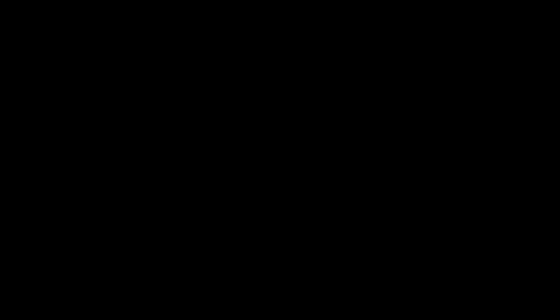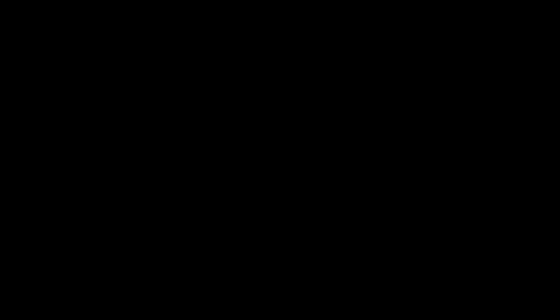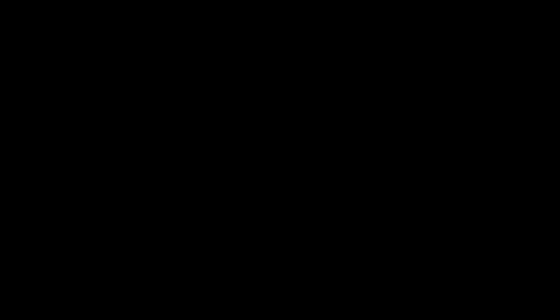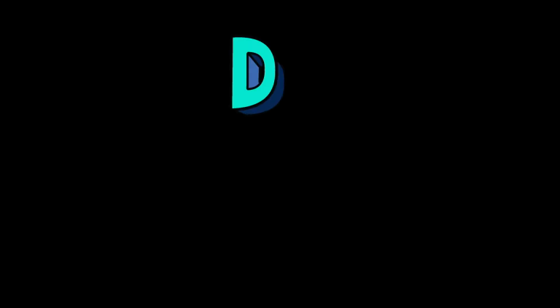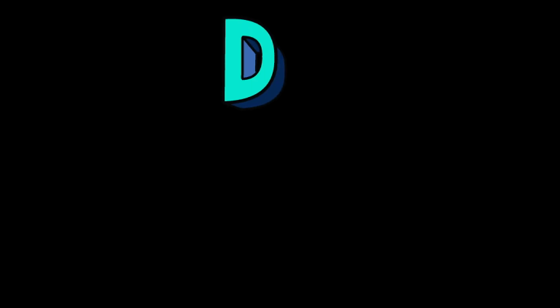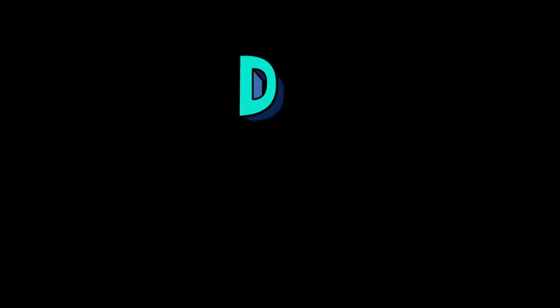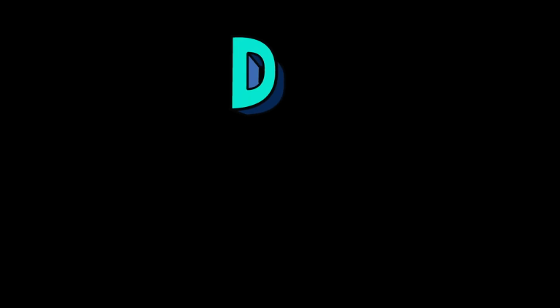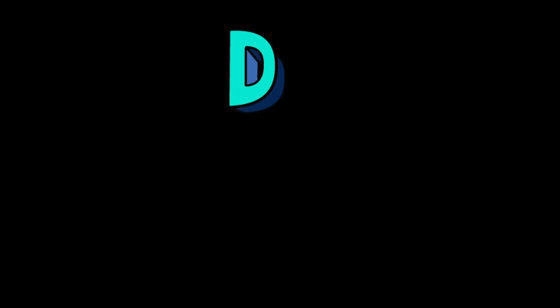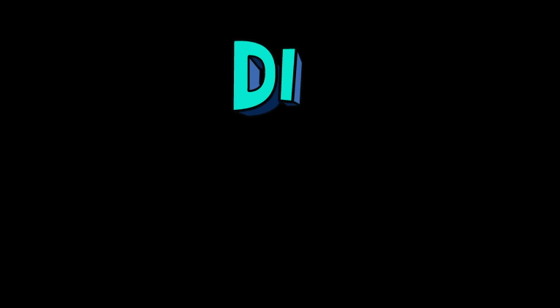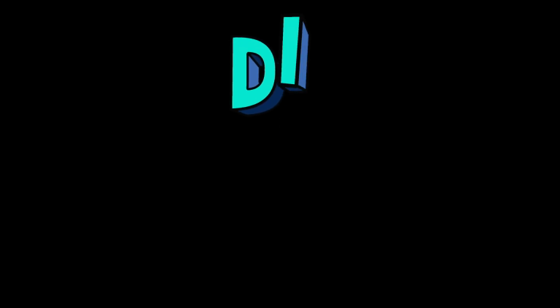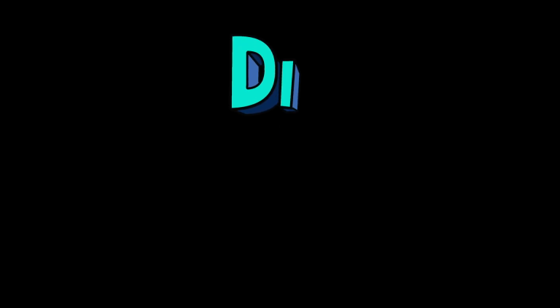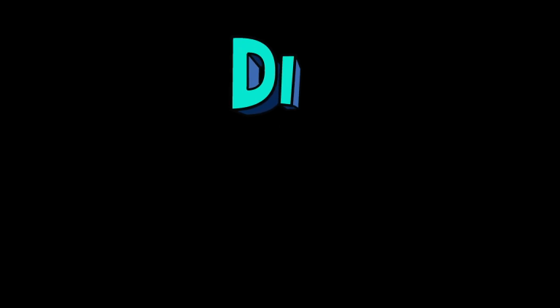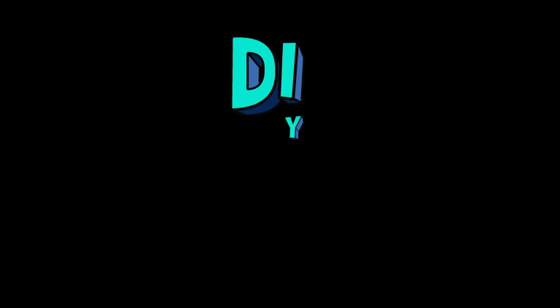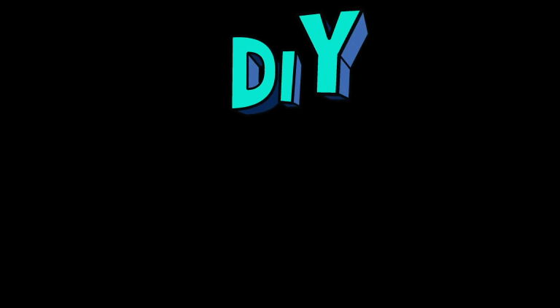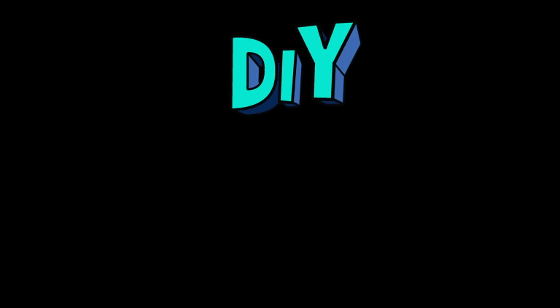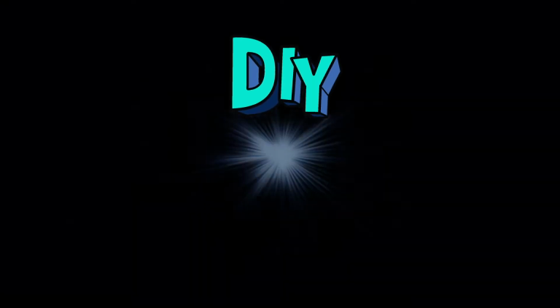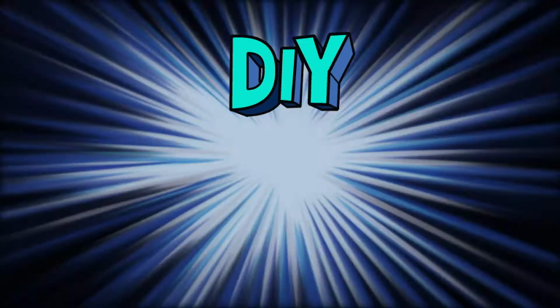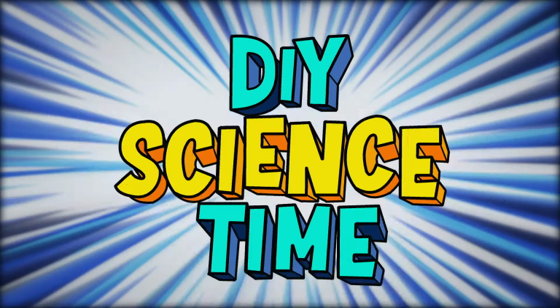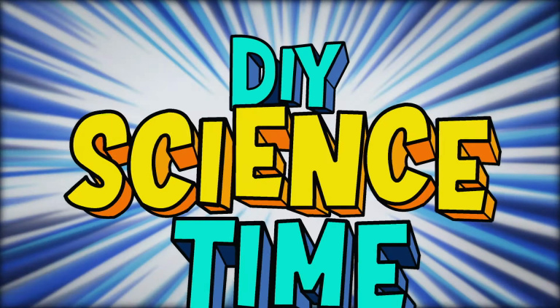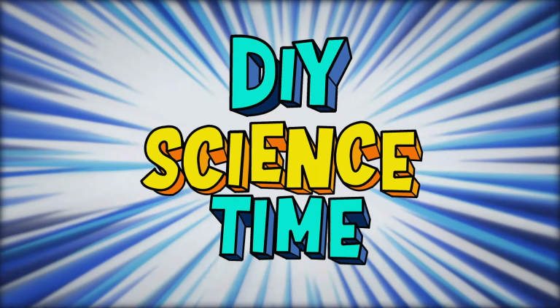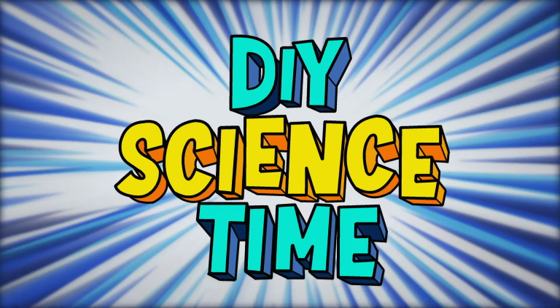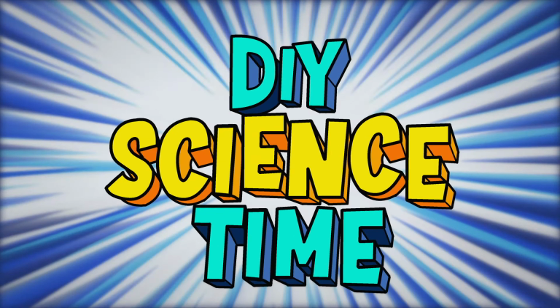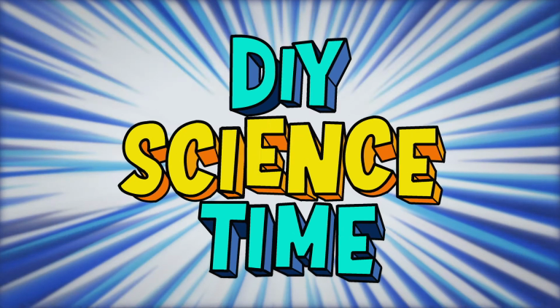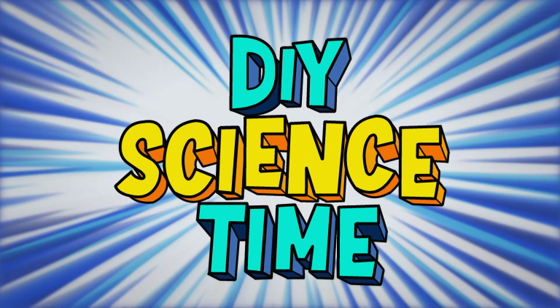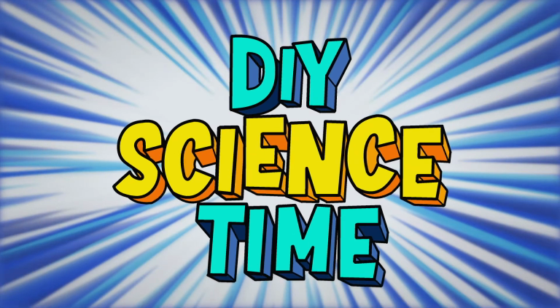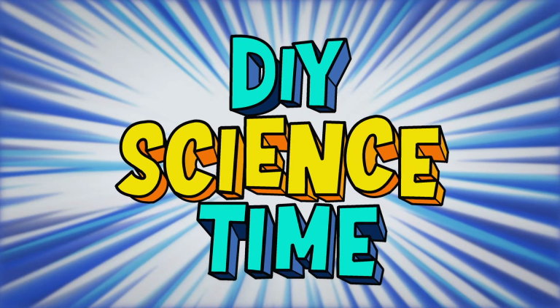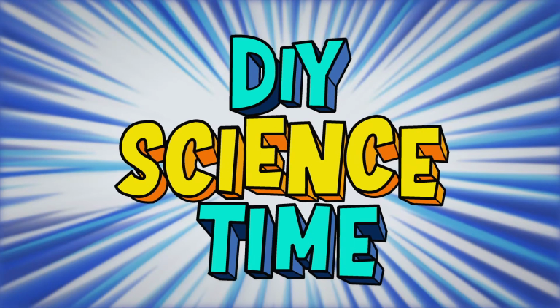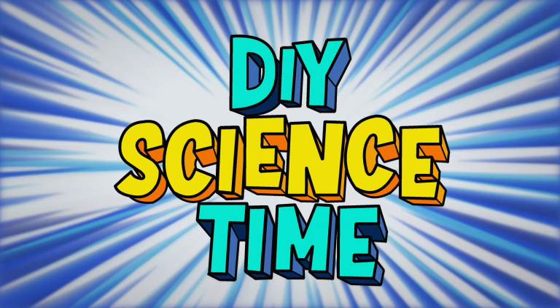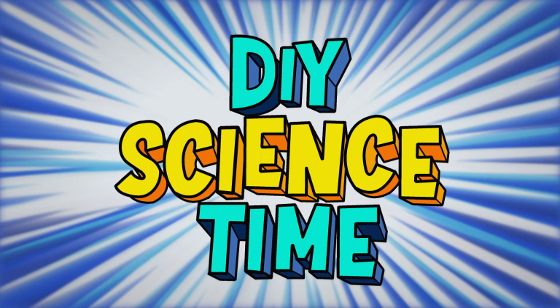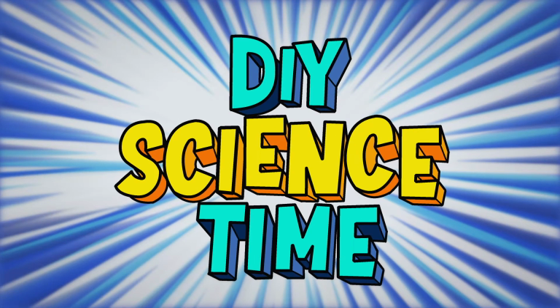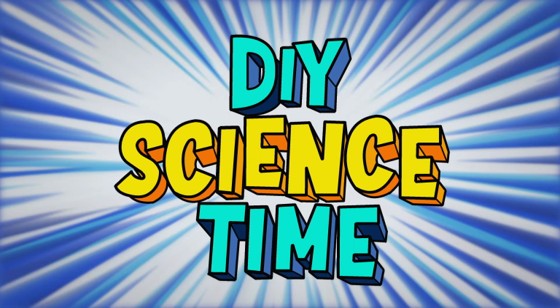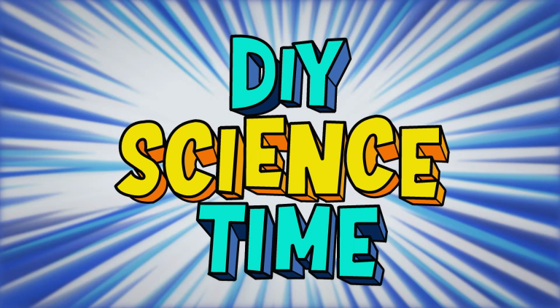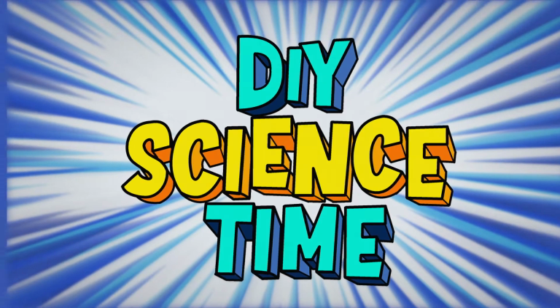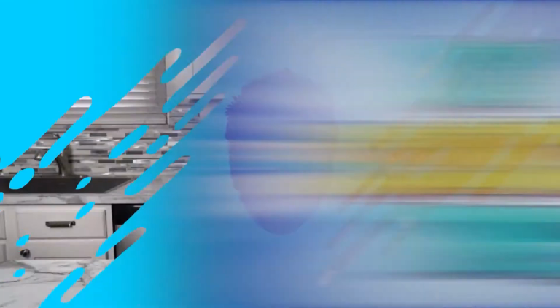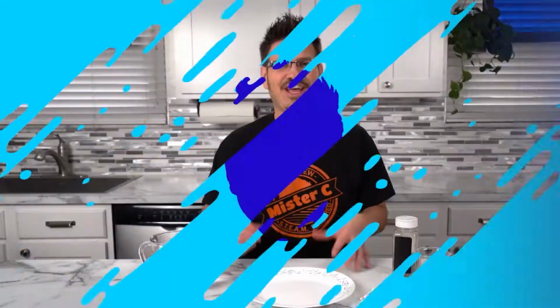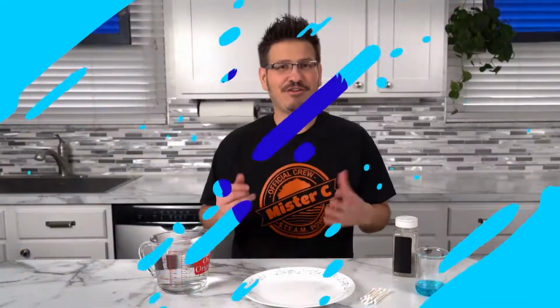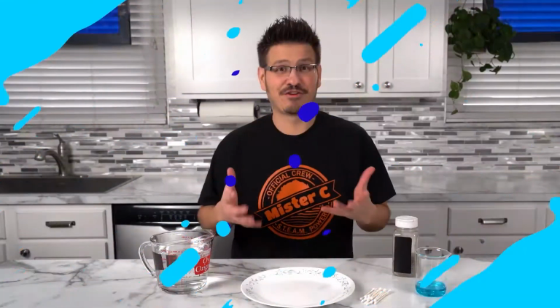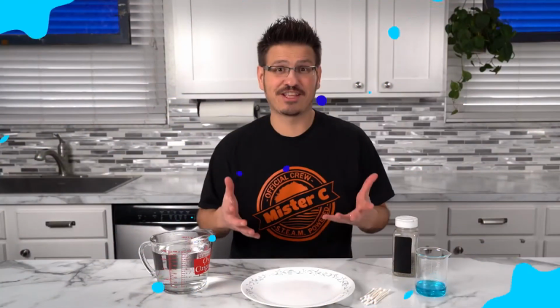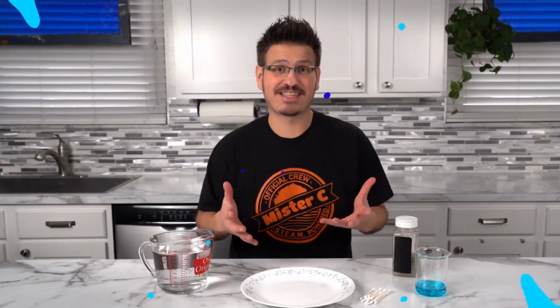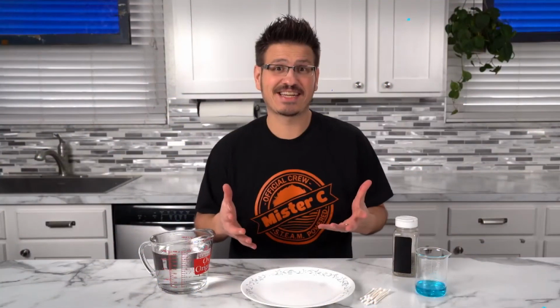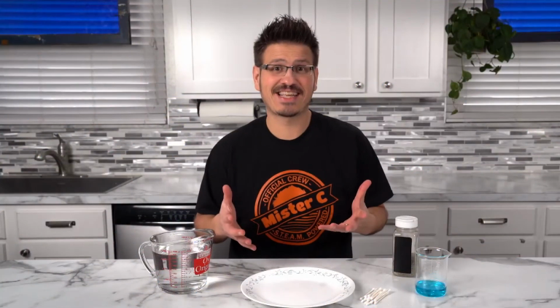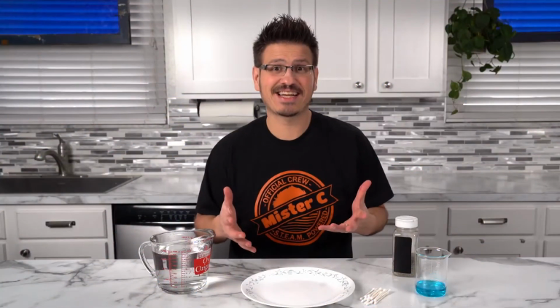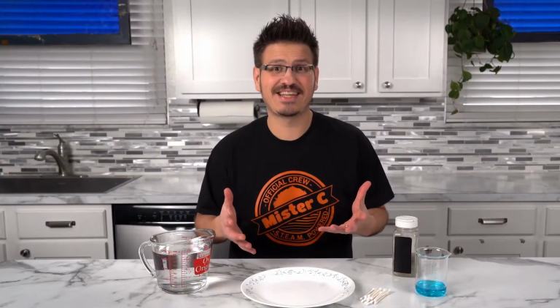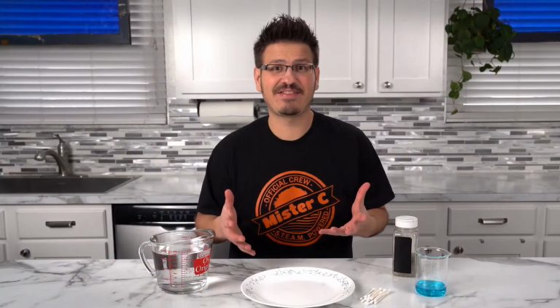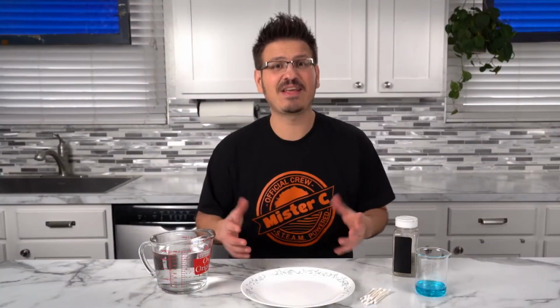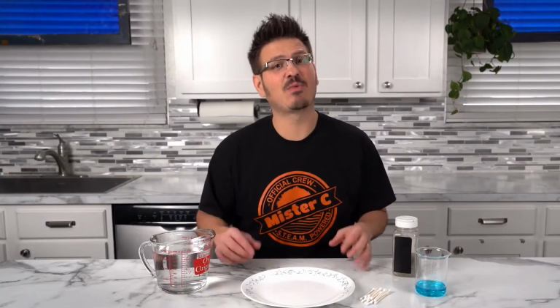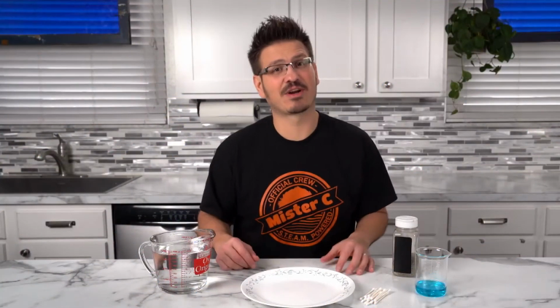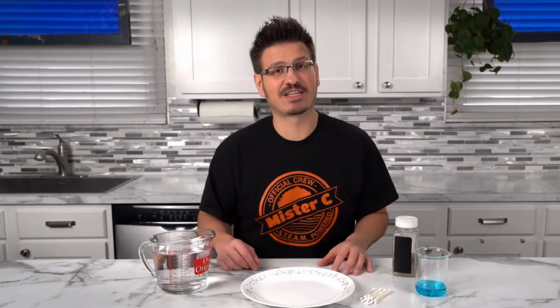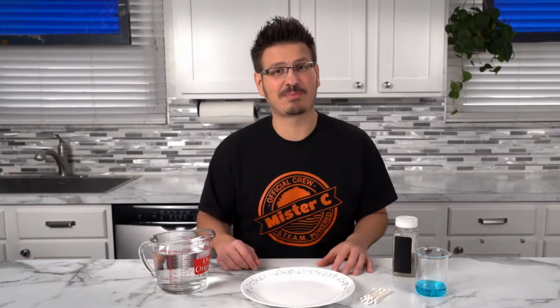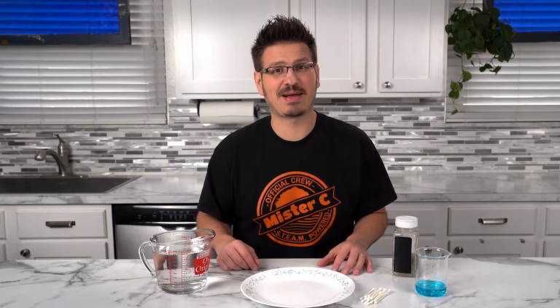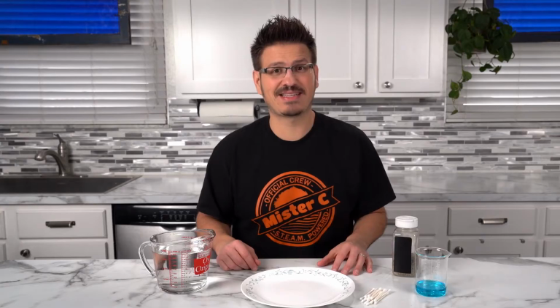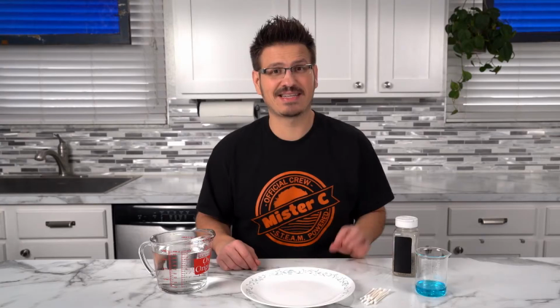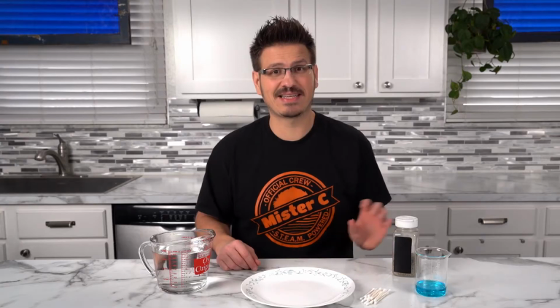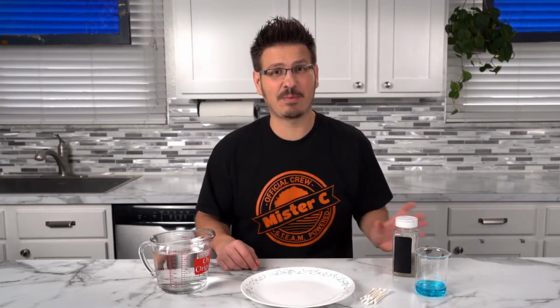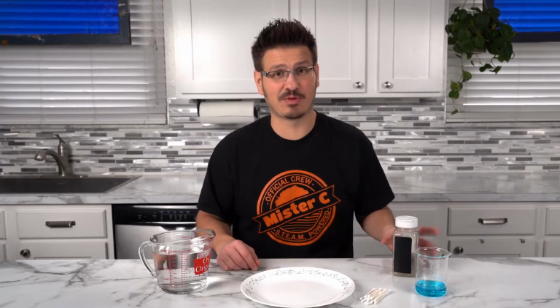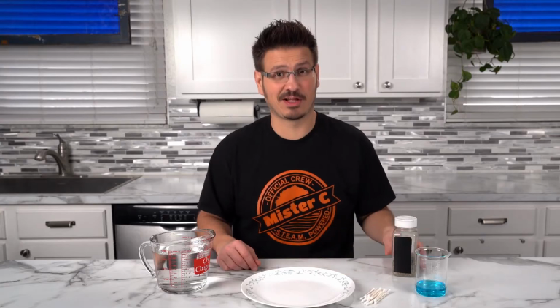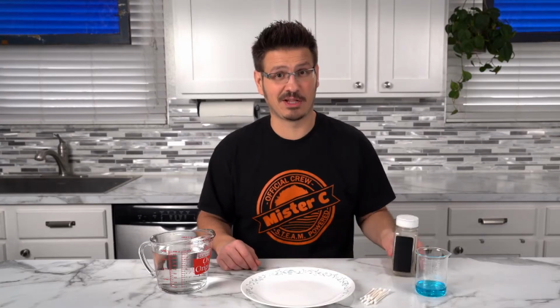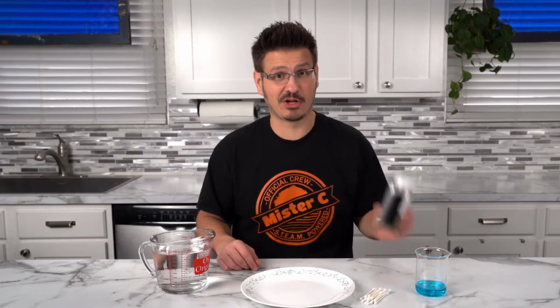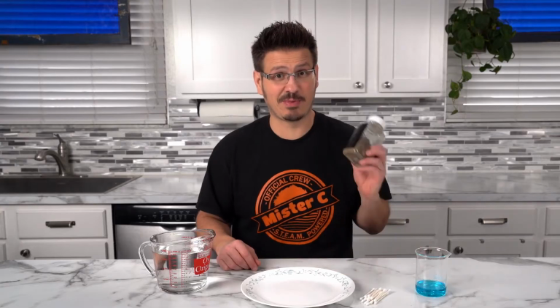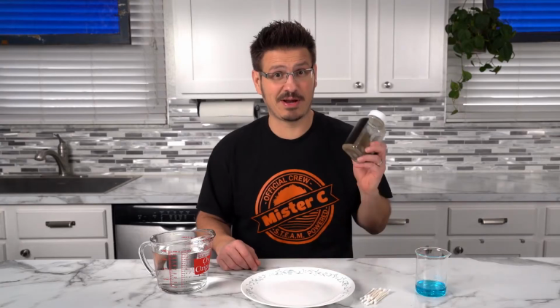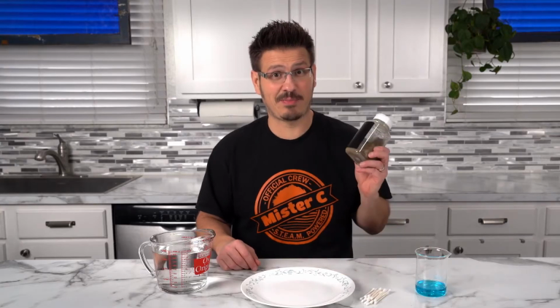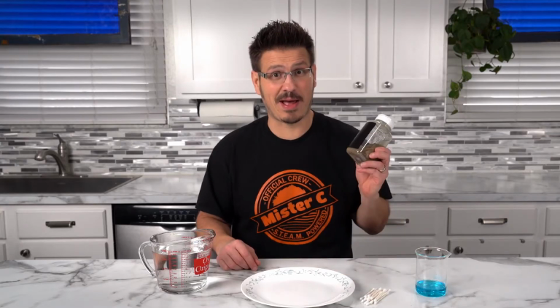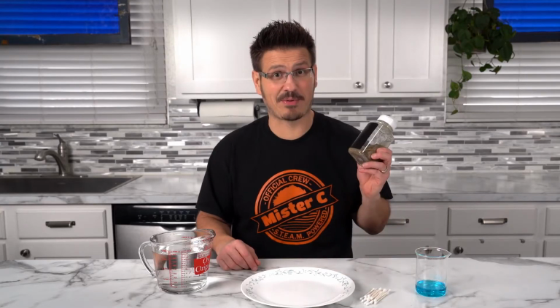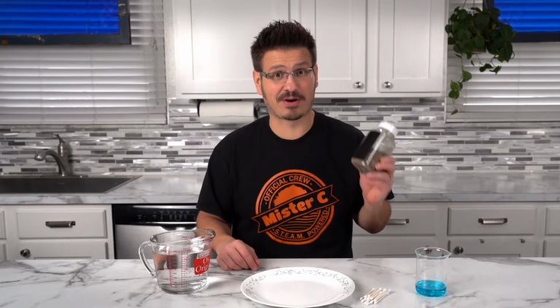What time is it? It's science time! For this next activity, we're going to spice things up with a little bit of pepper.